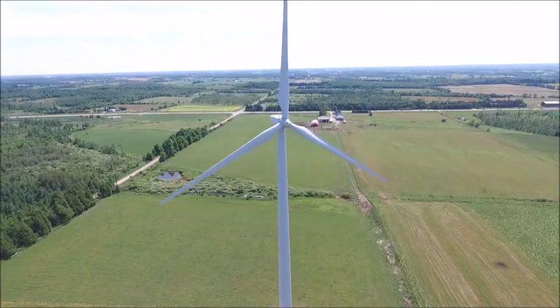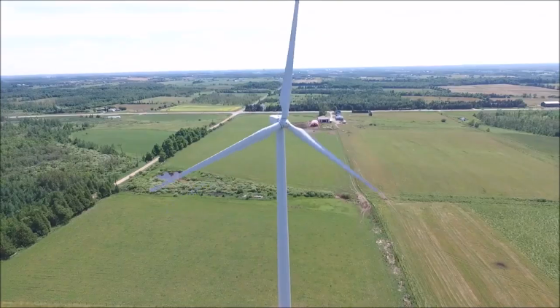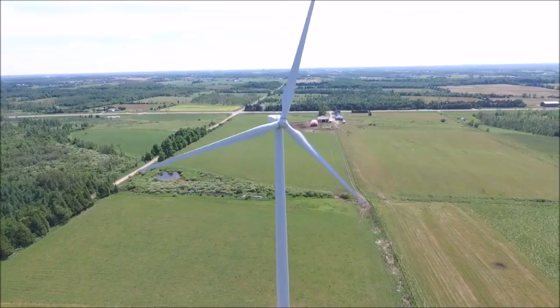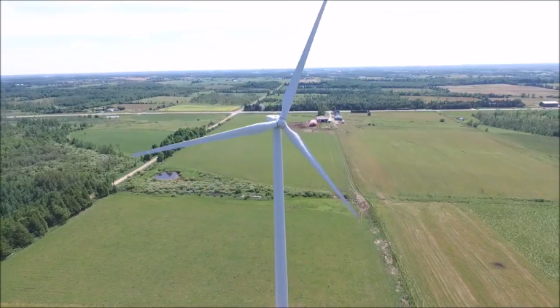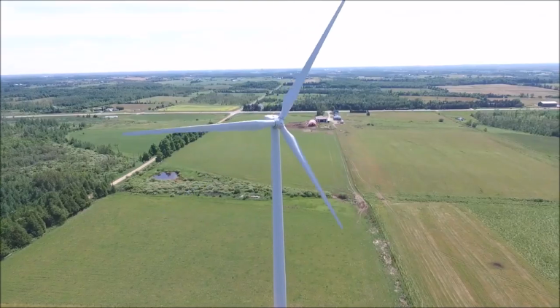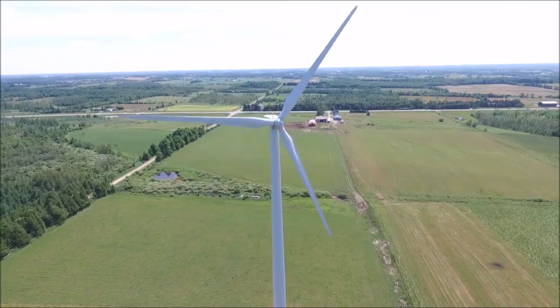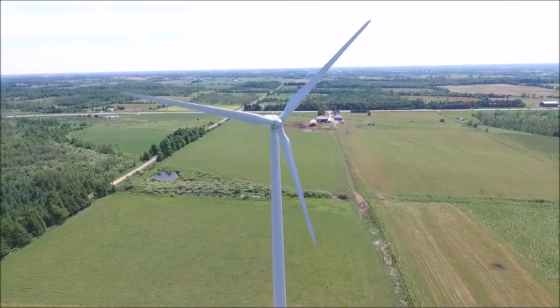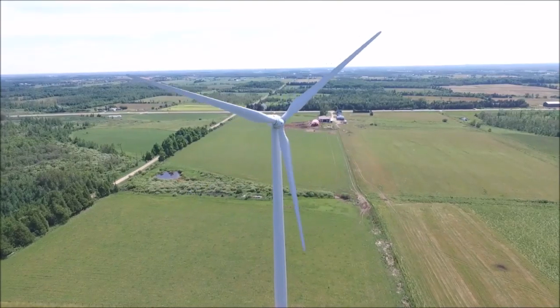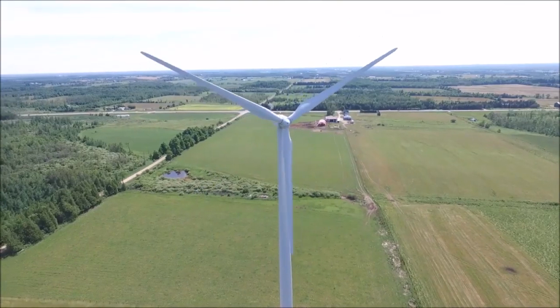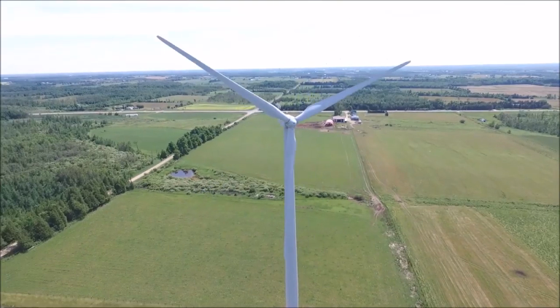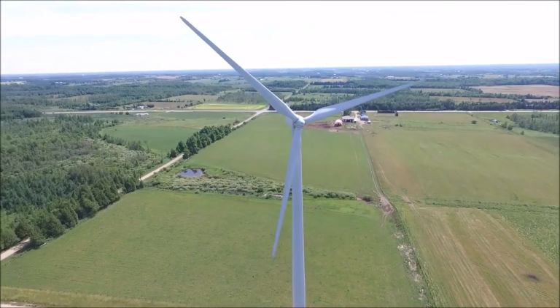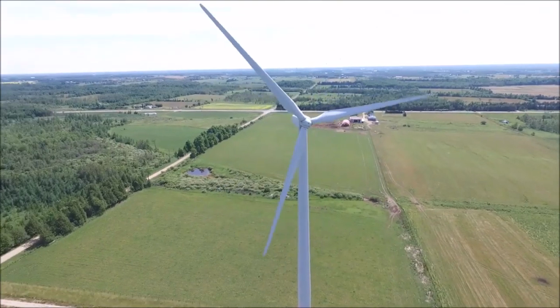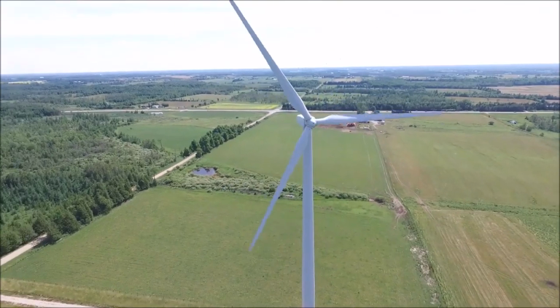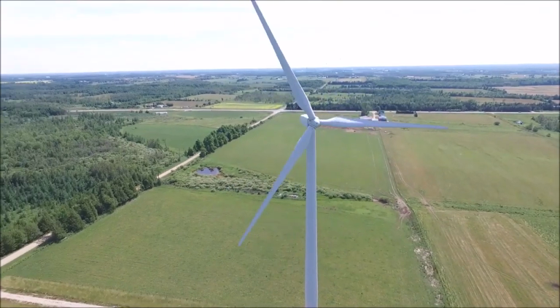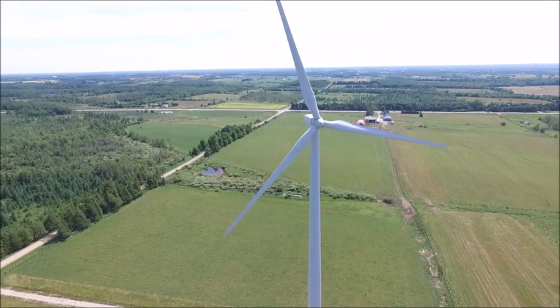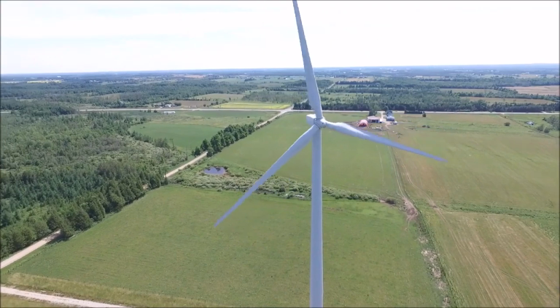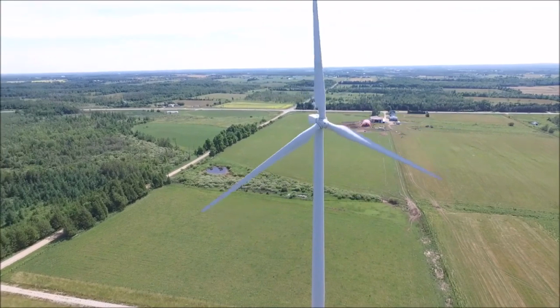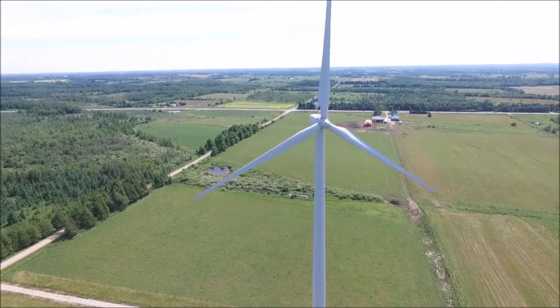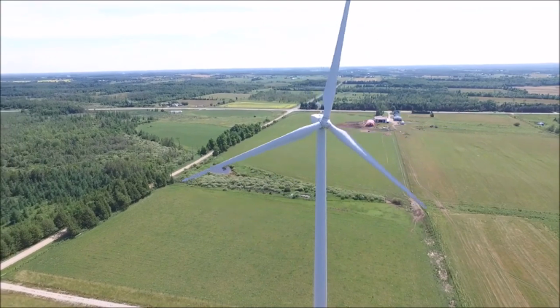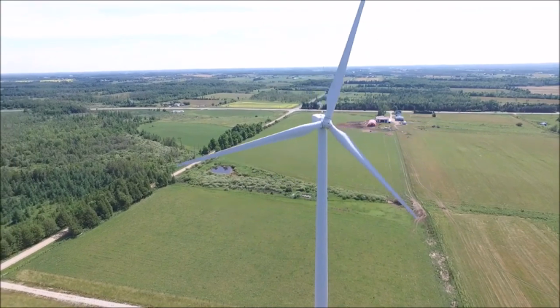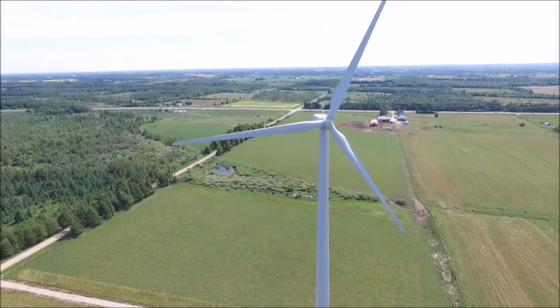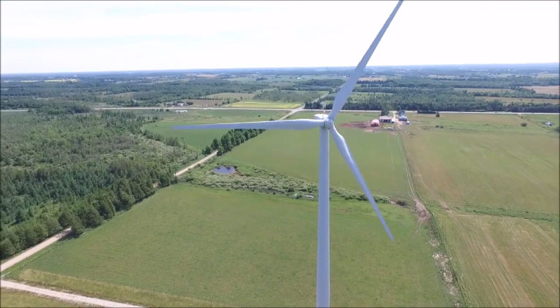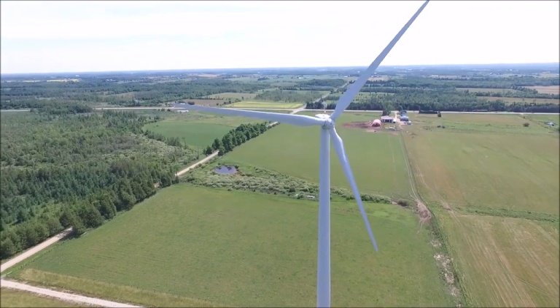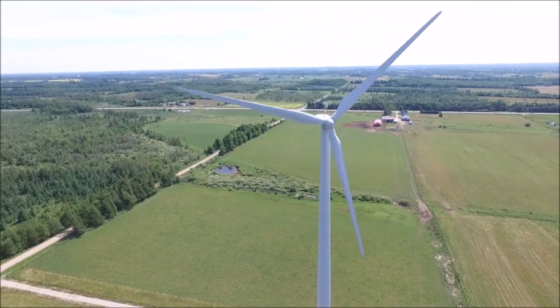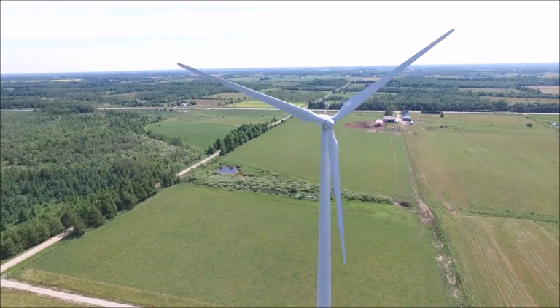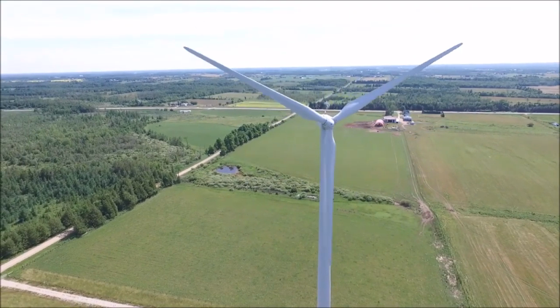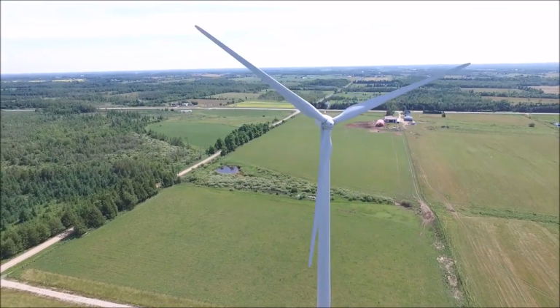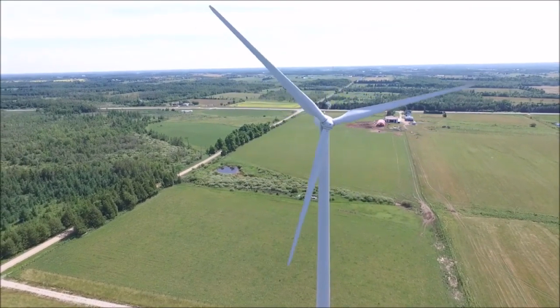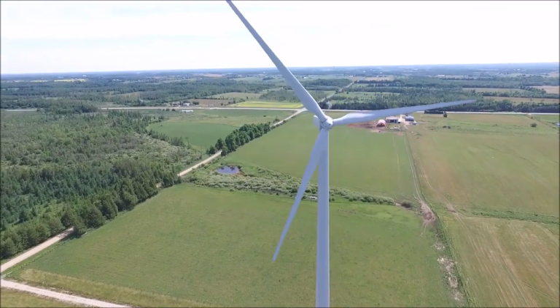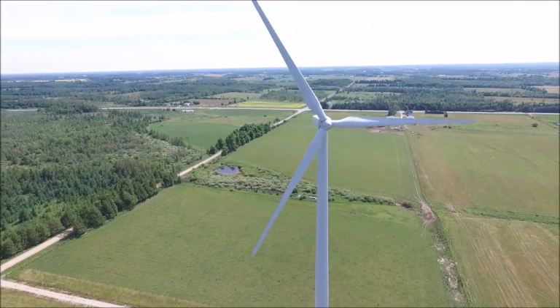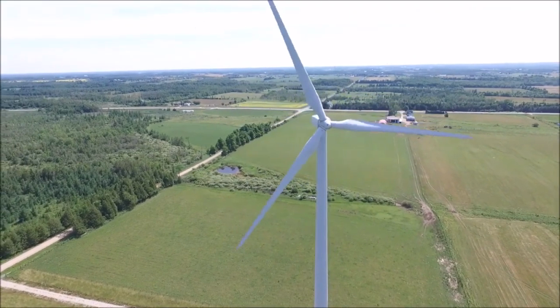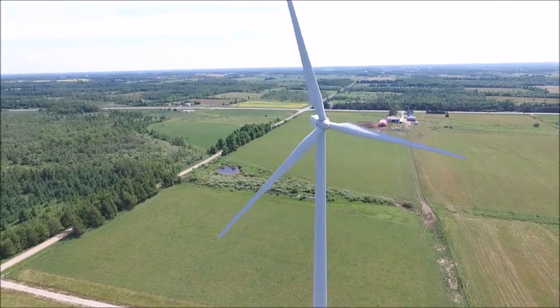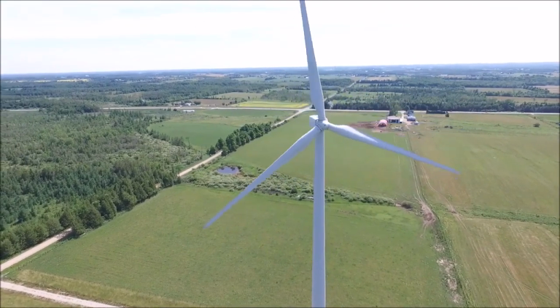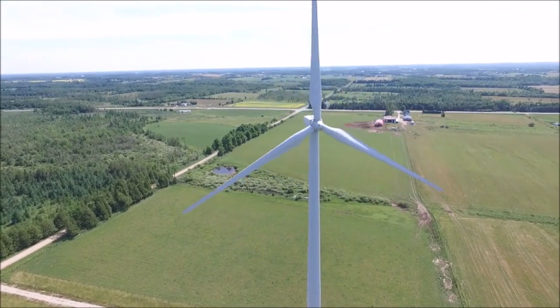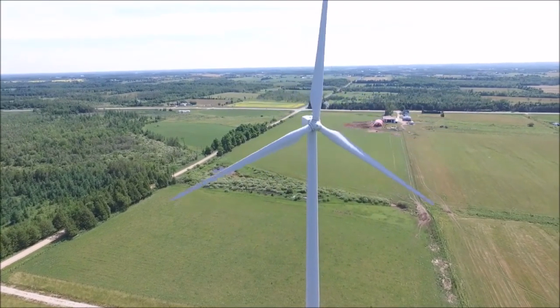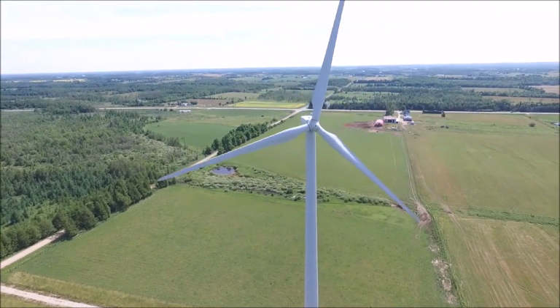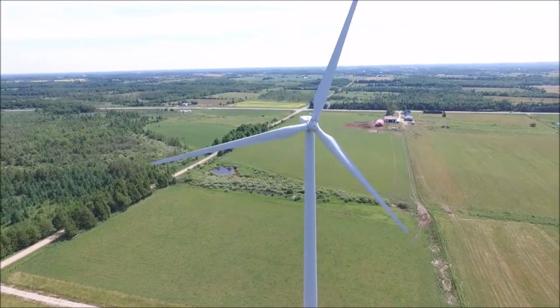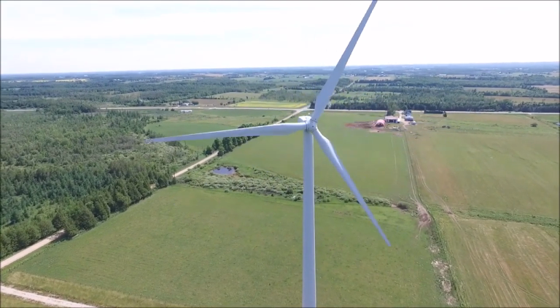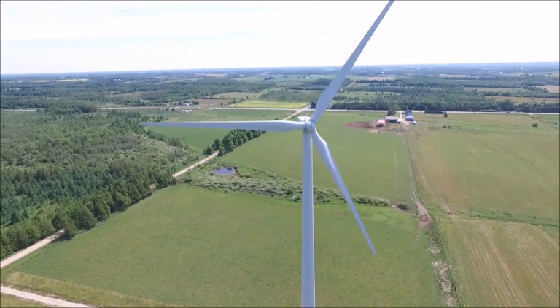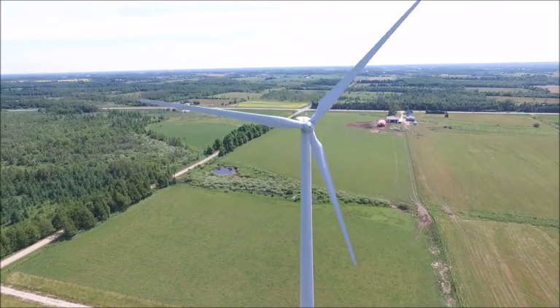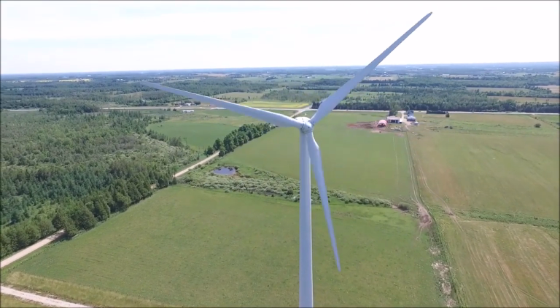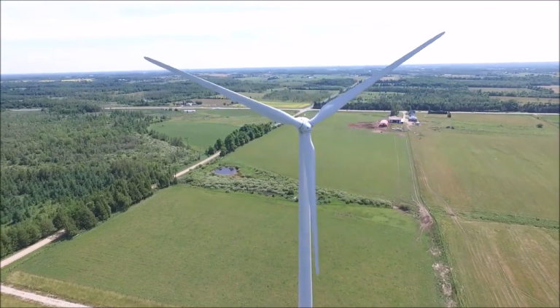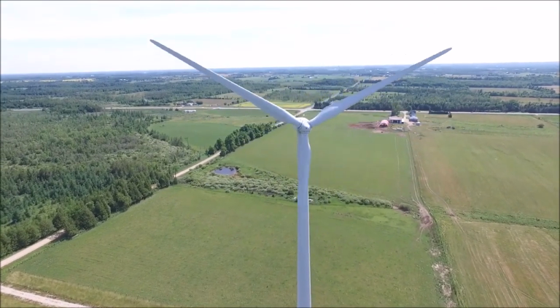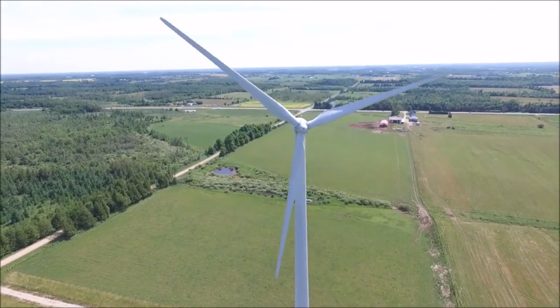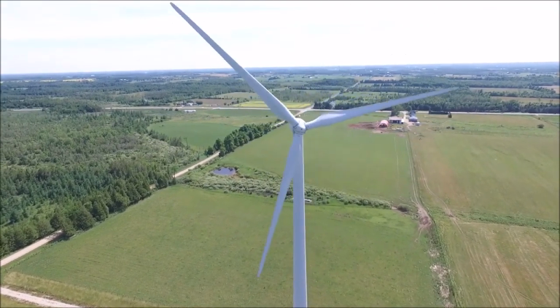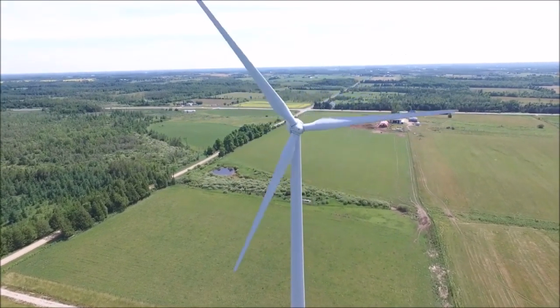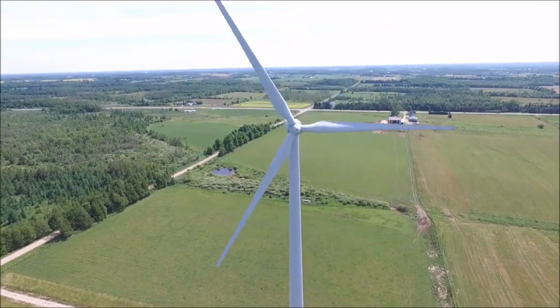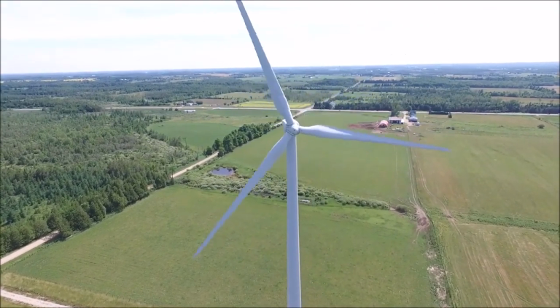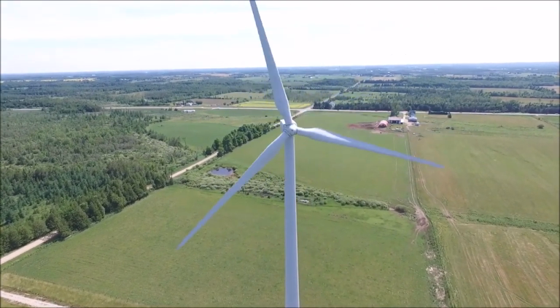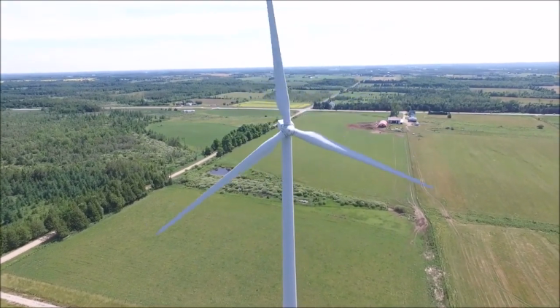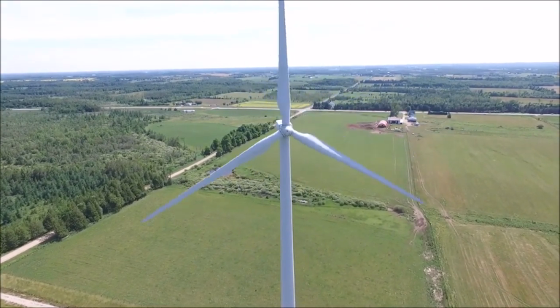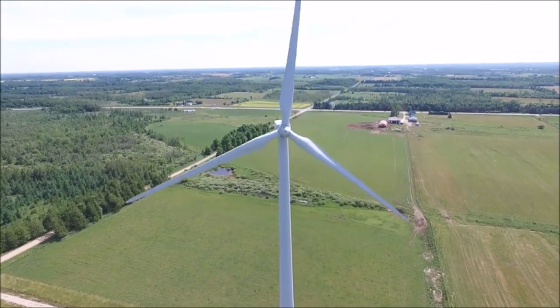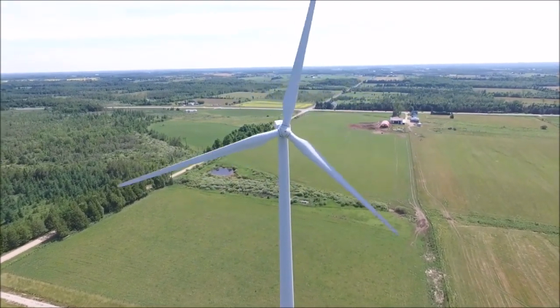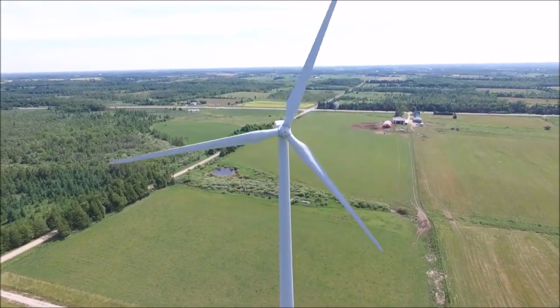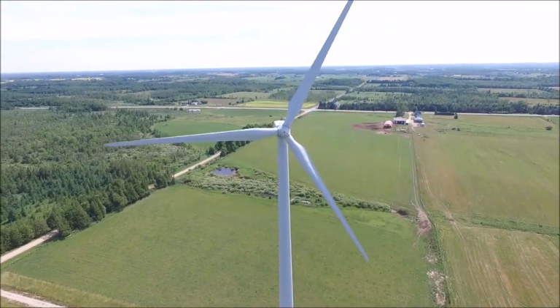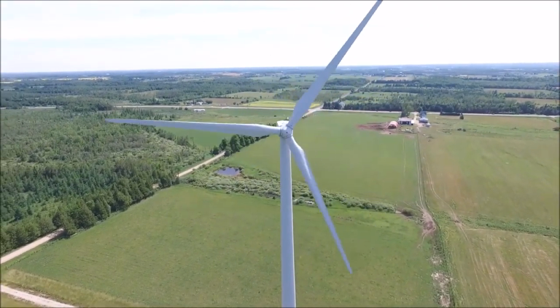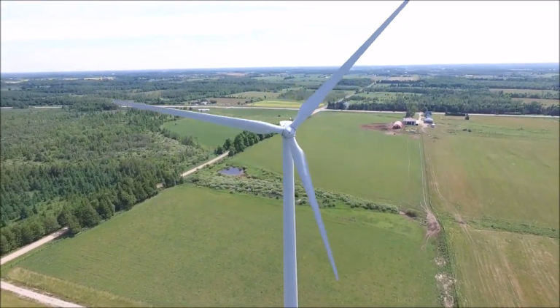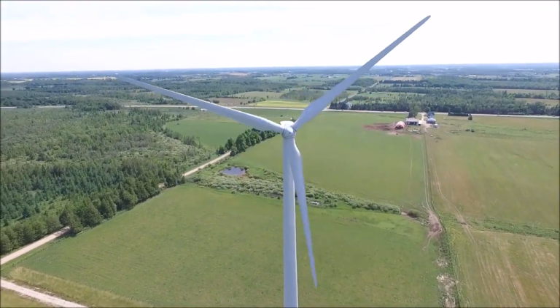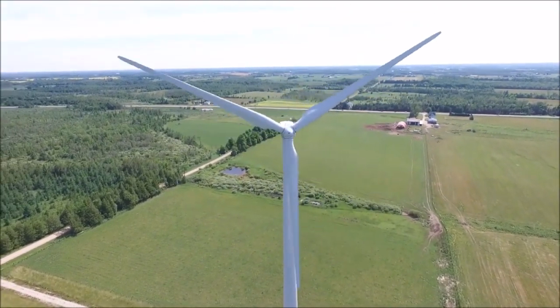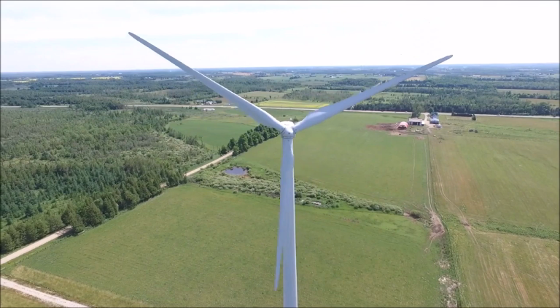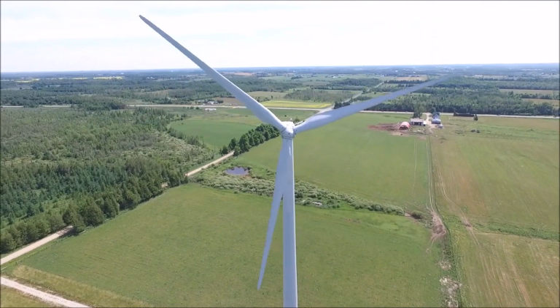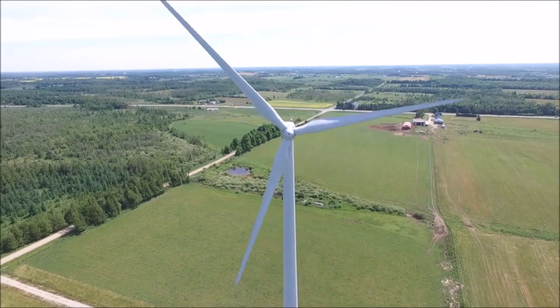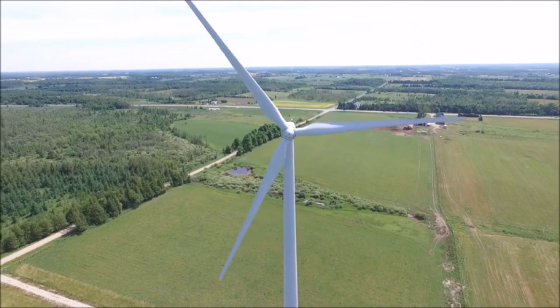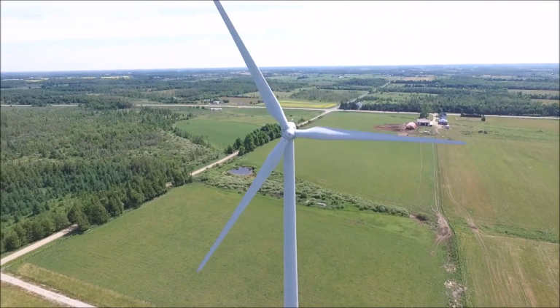About two and a half hours later, the wind turbine lost control and pieces went flying everywhere. It's crazy to see something like this actually being caught on camera.